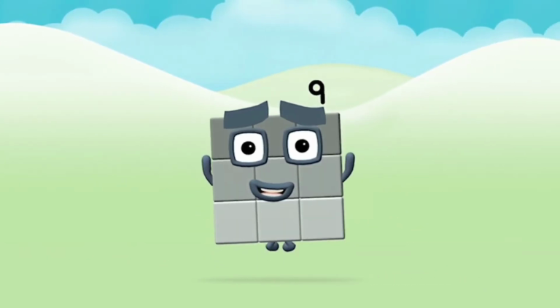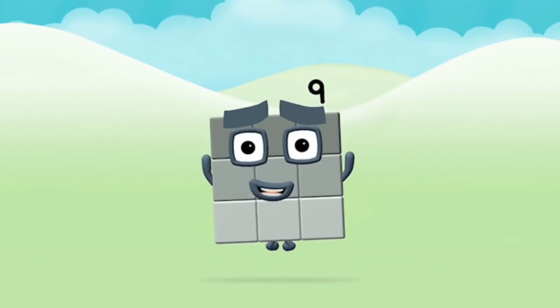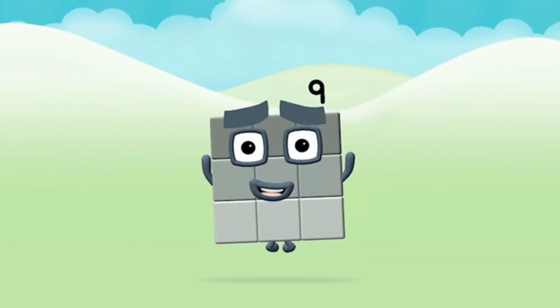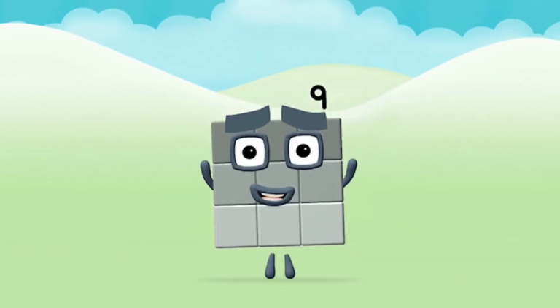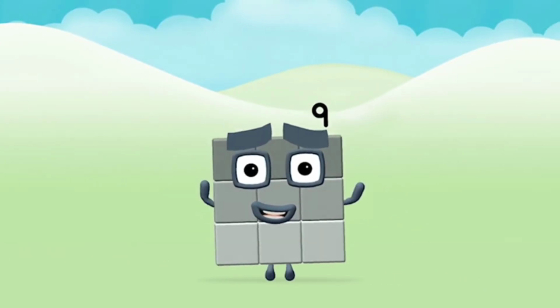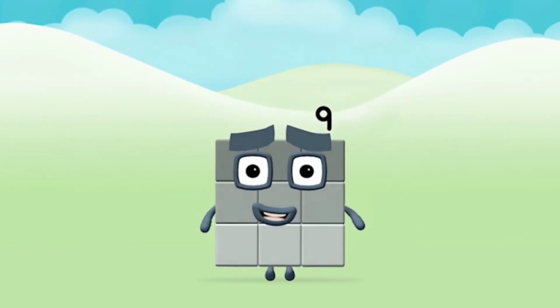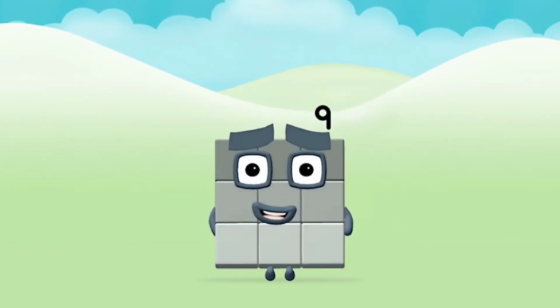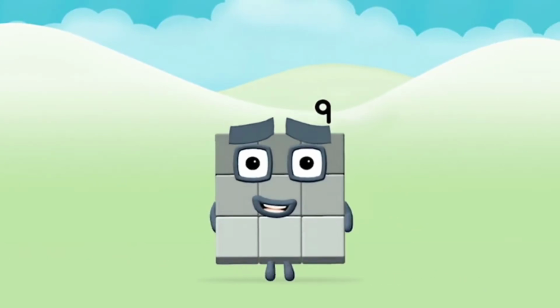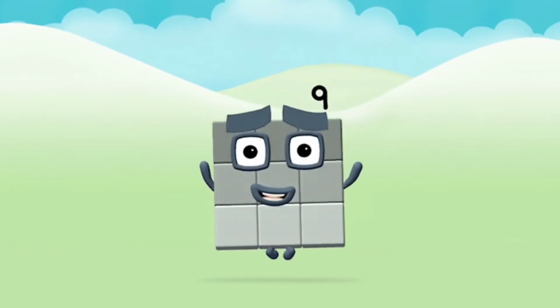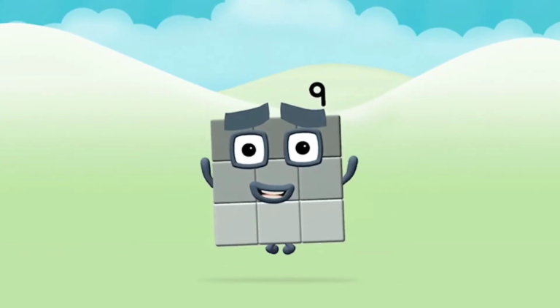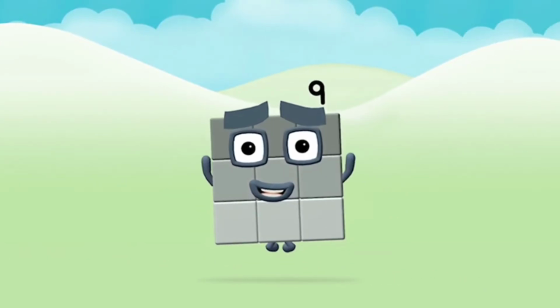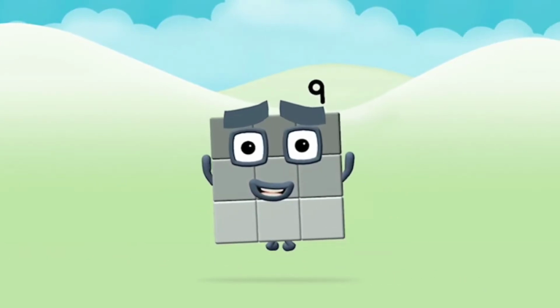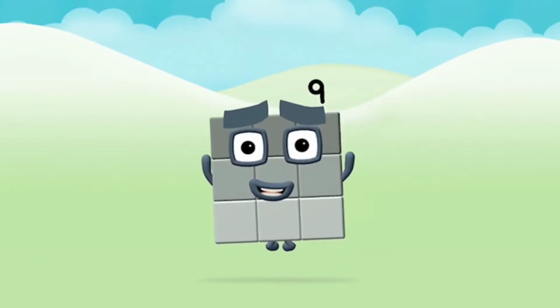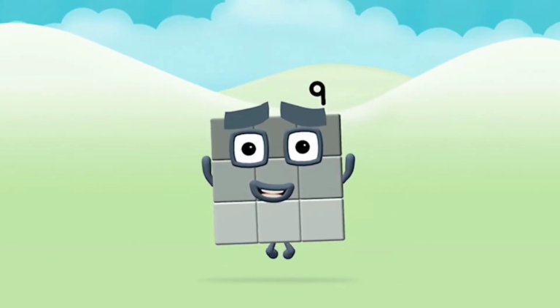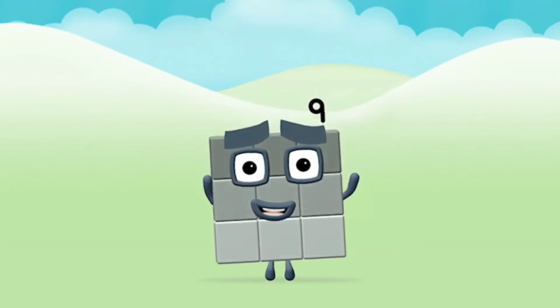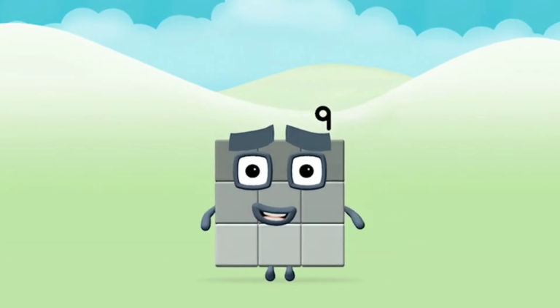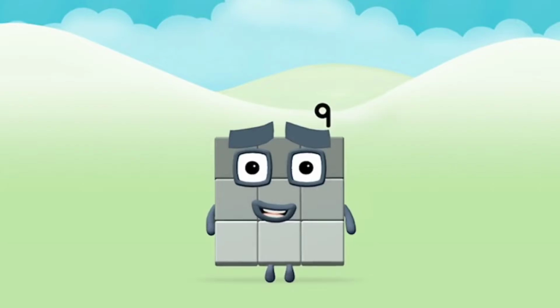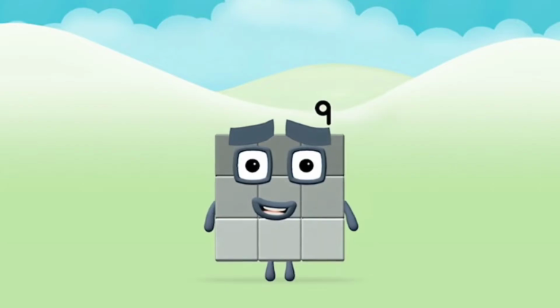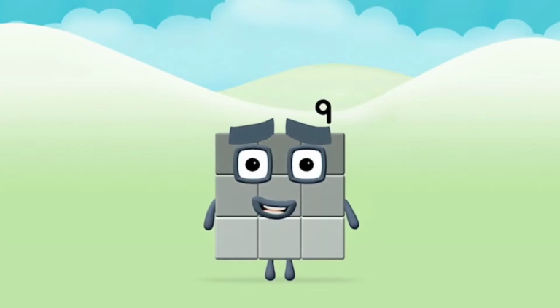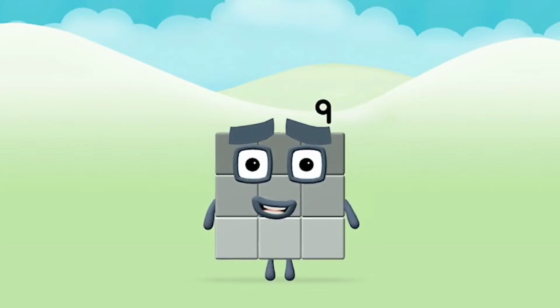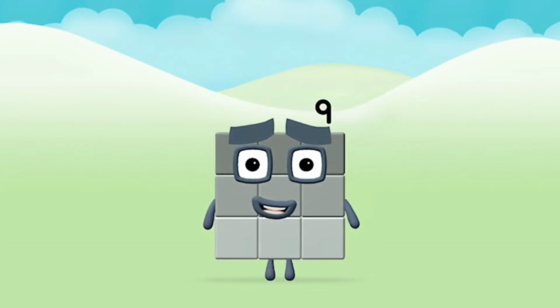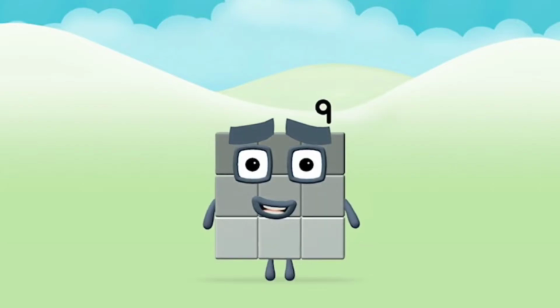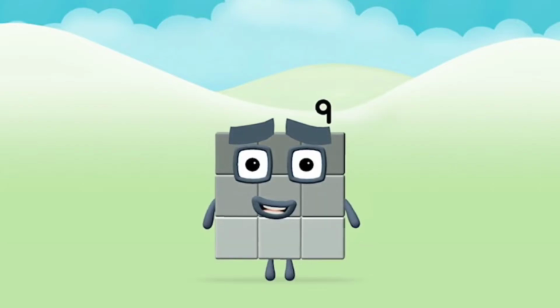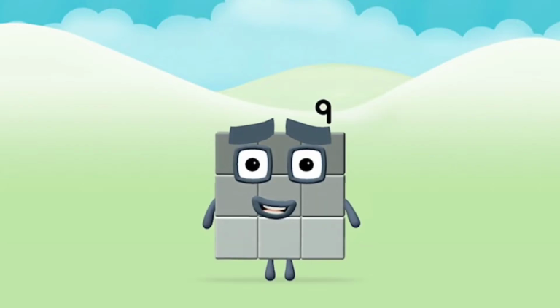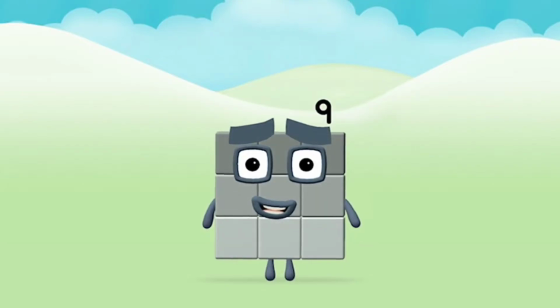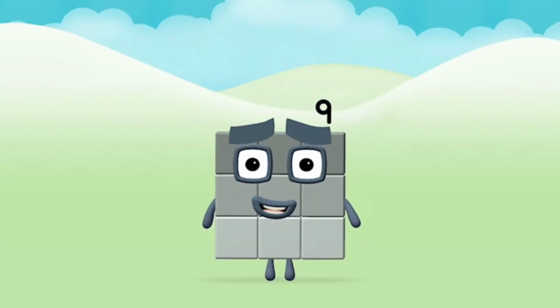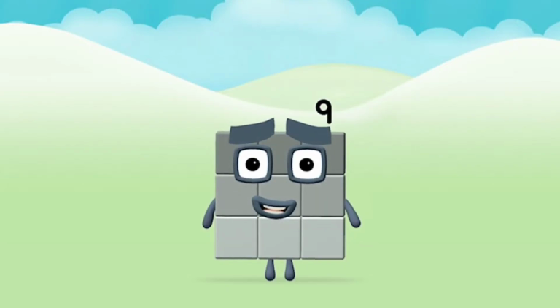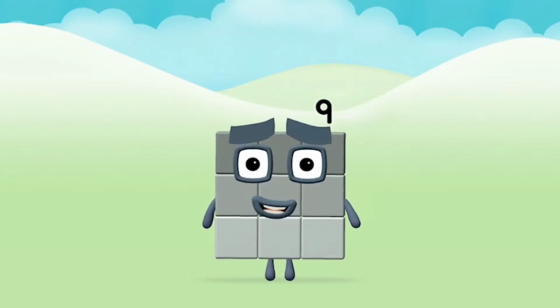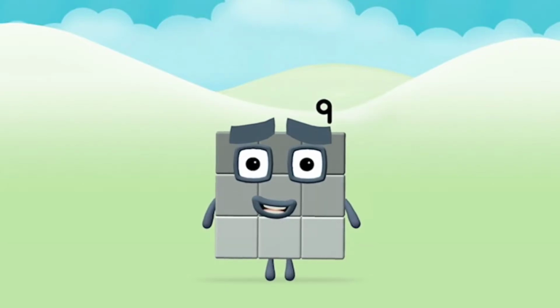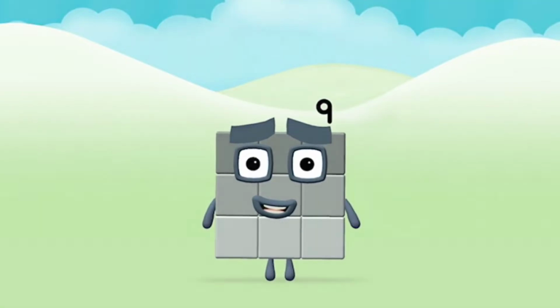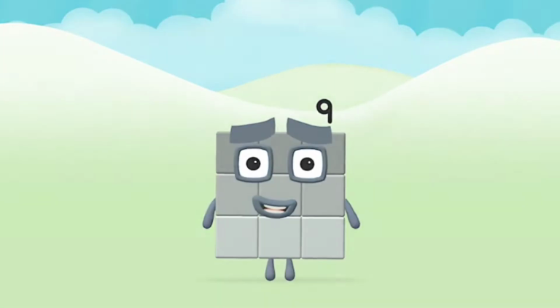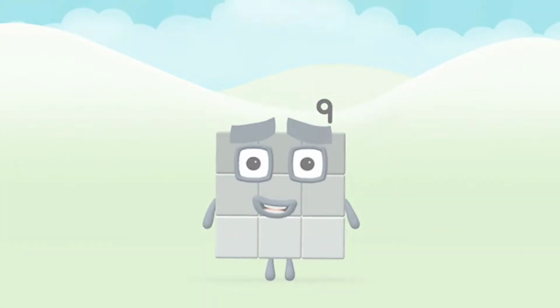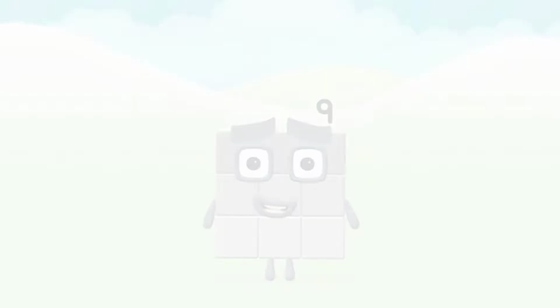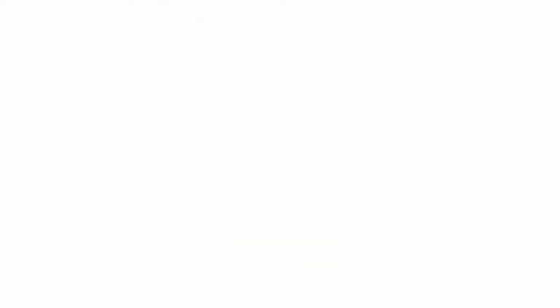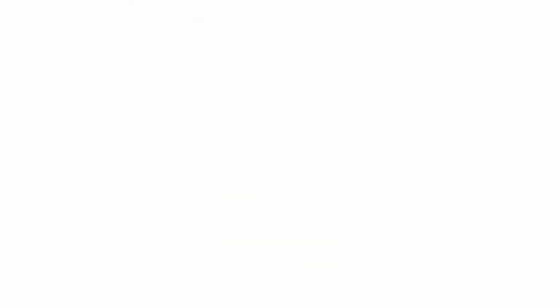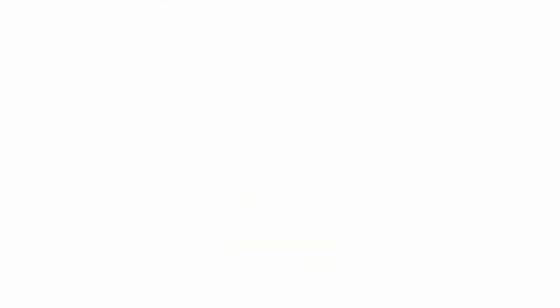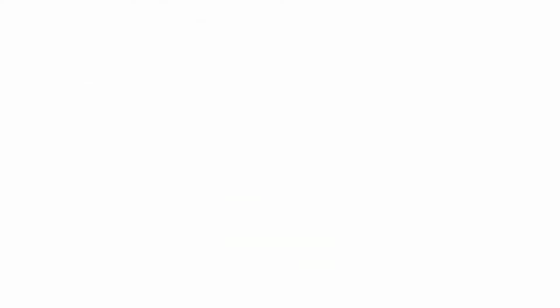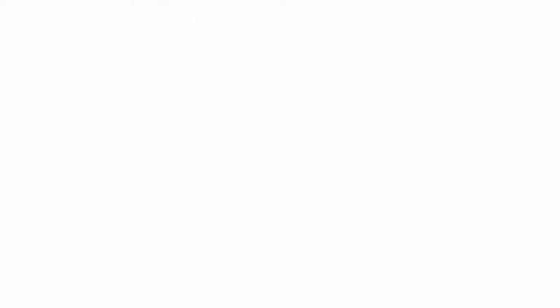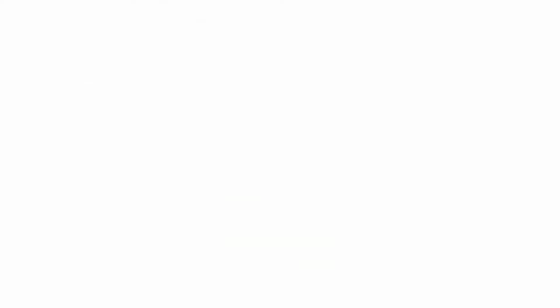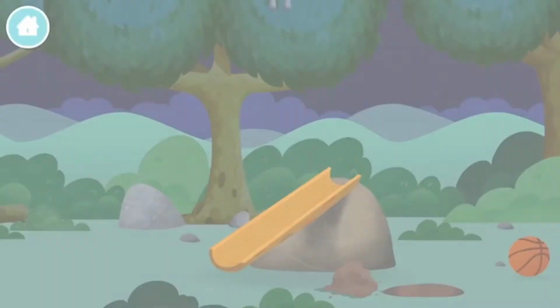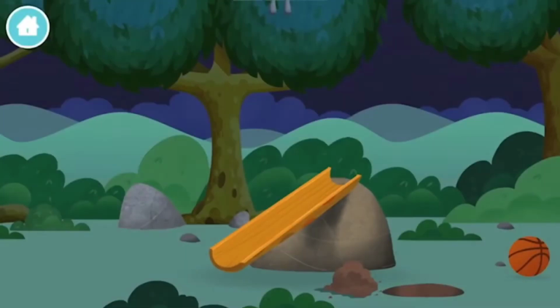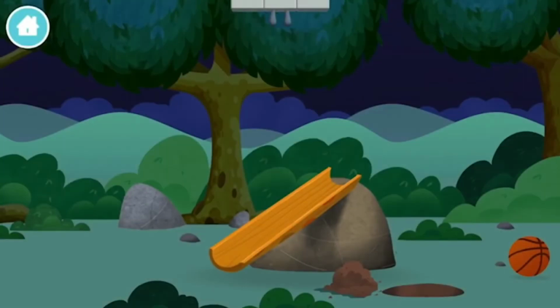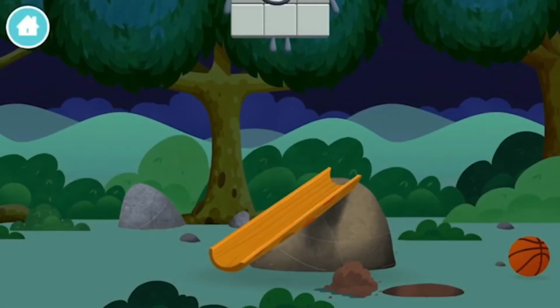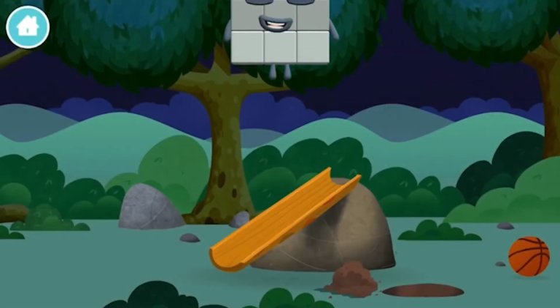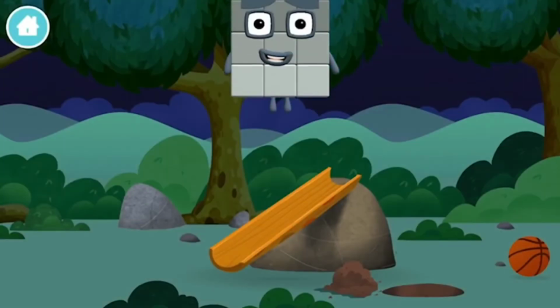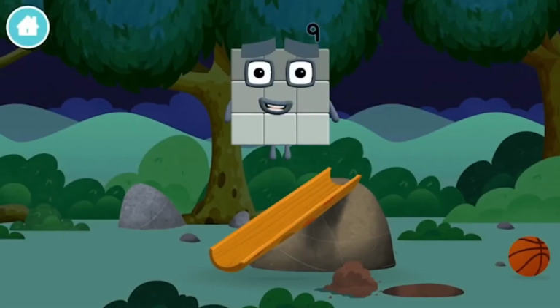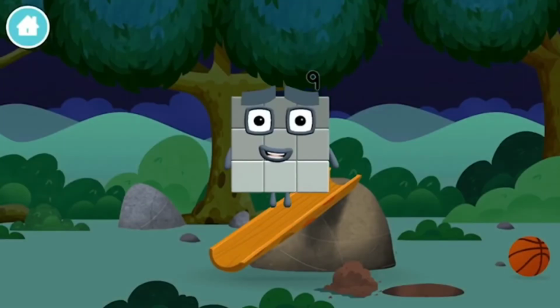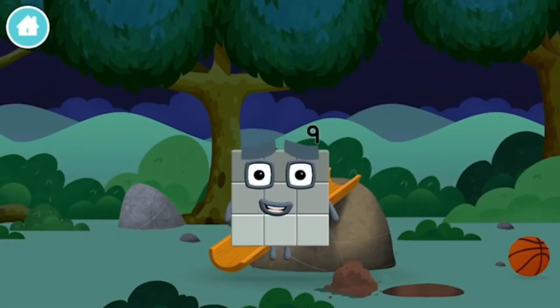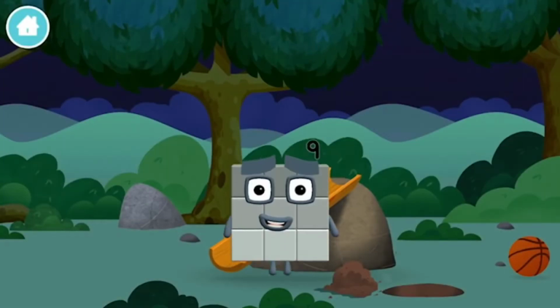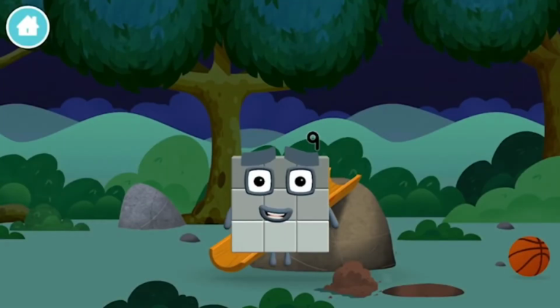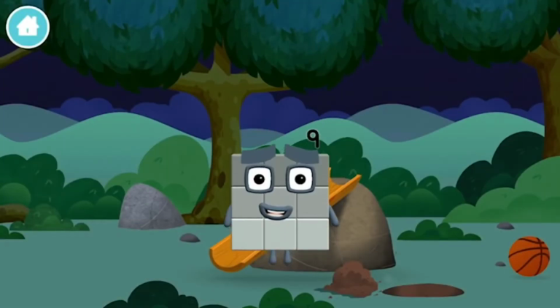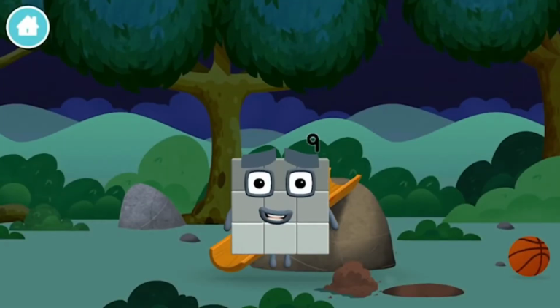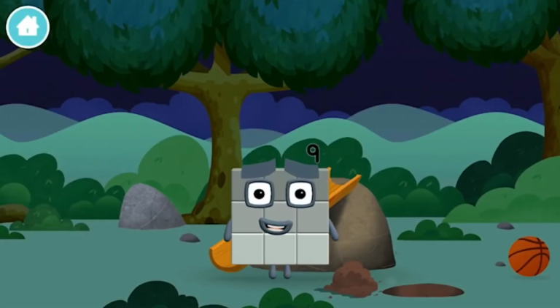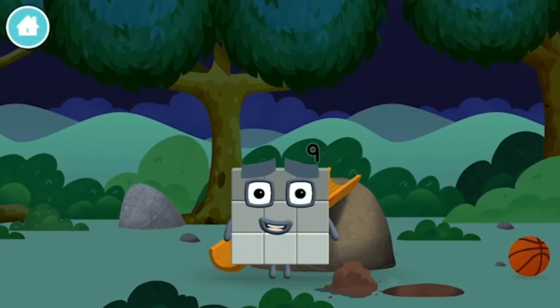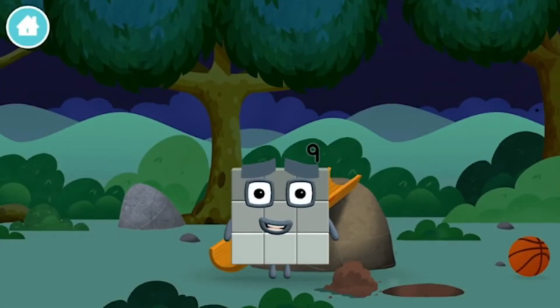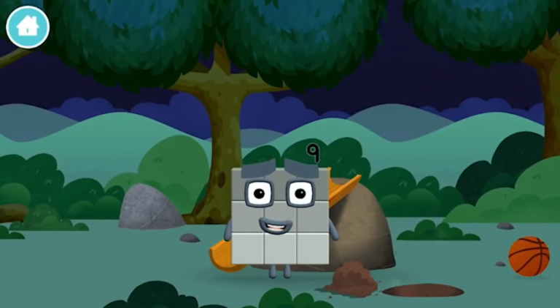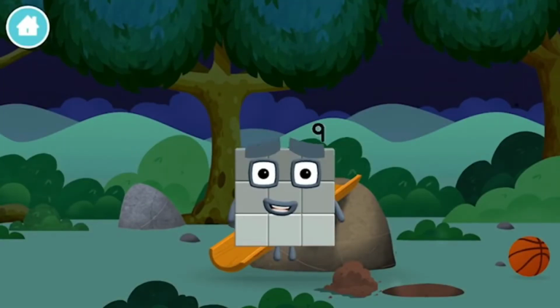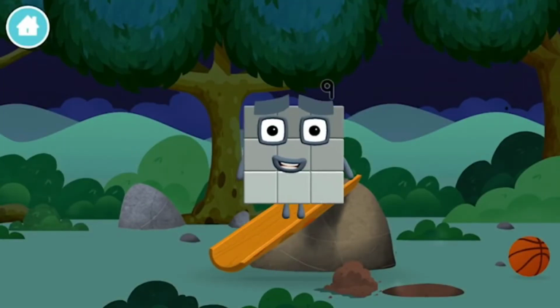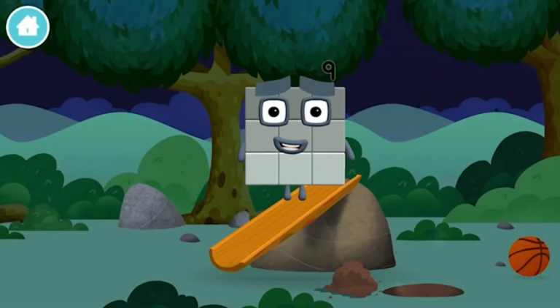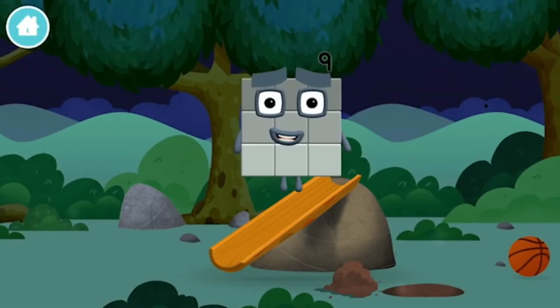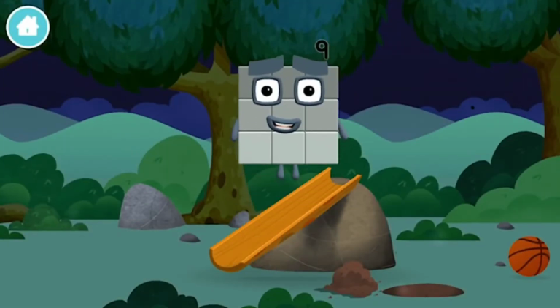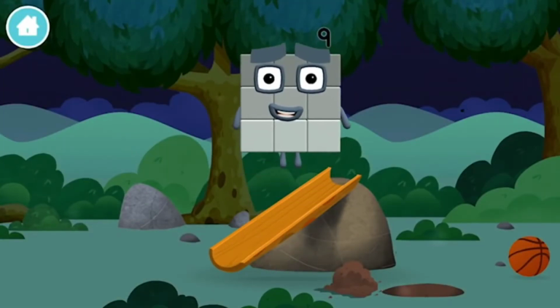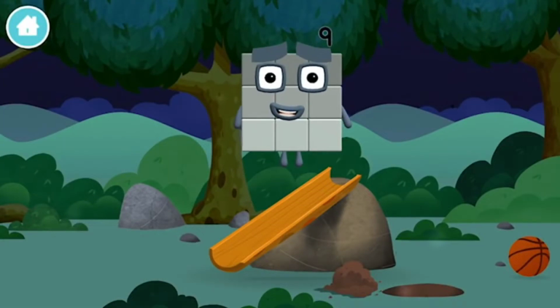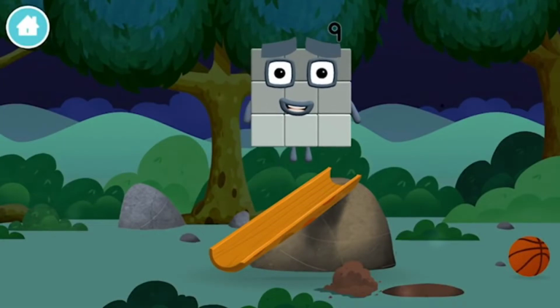Marvellous! You made Number Block nine! You made a new number block!